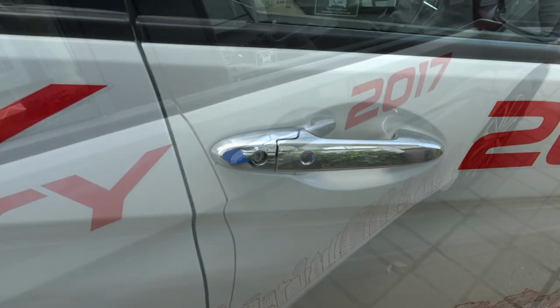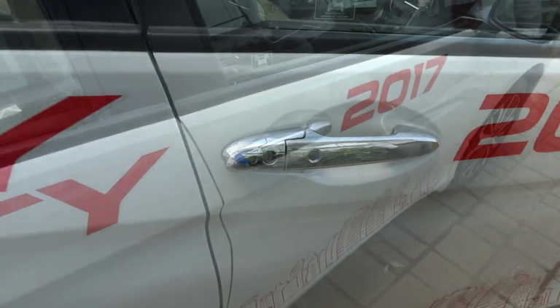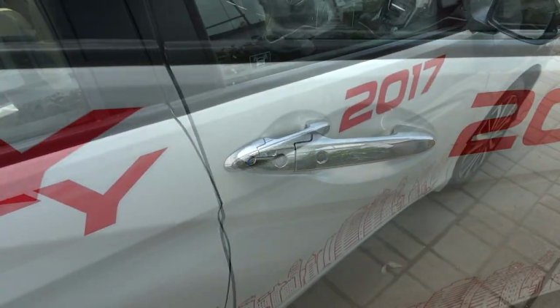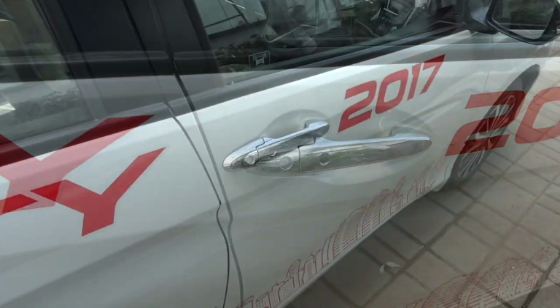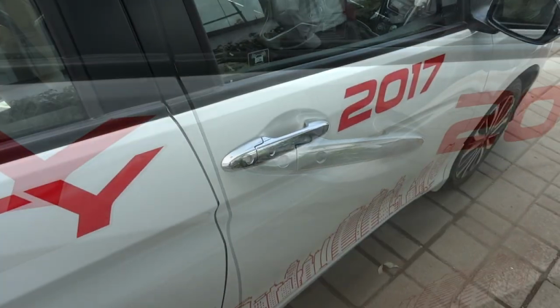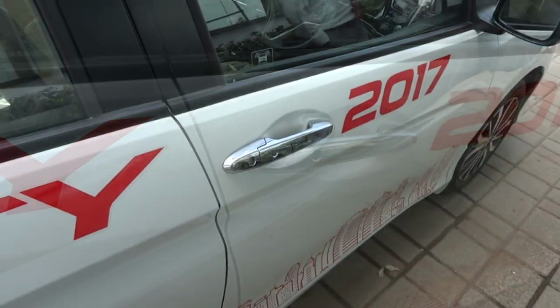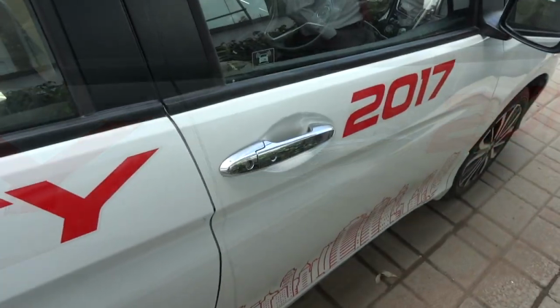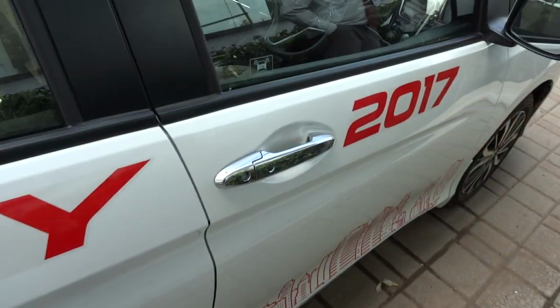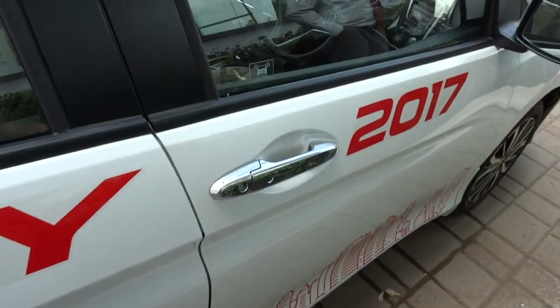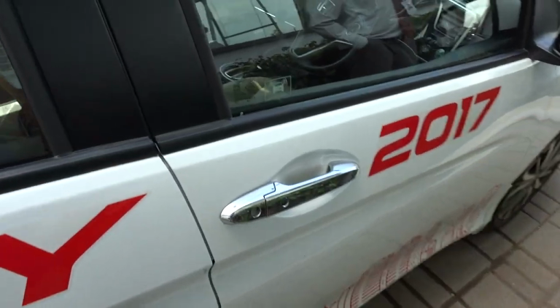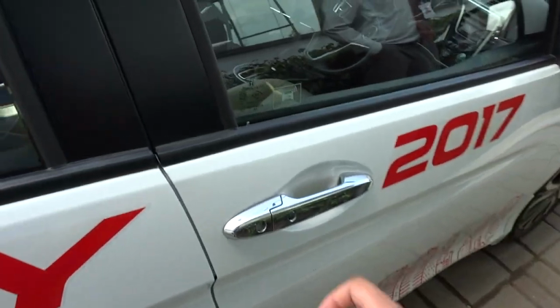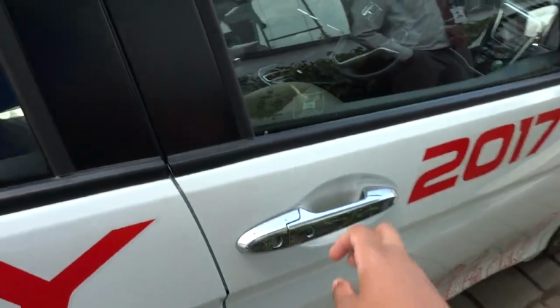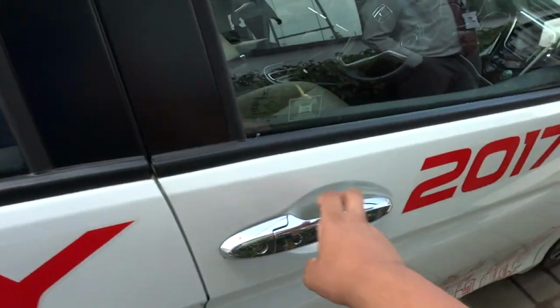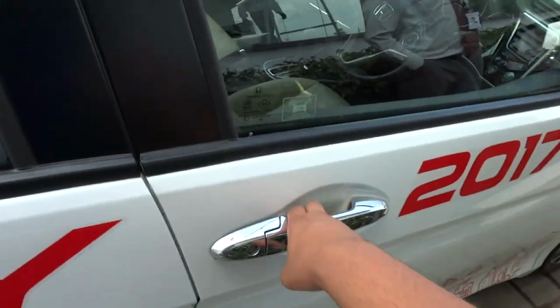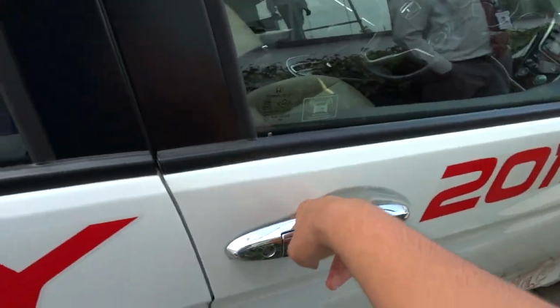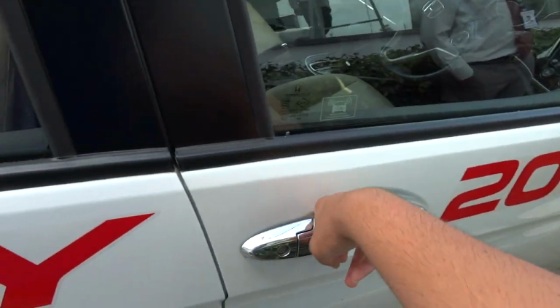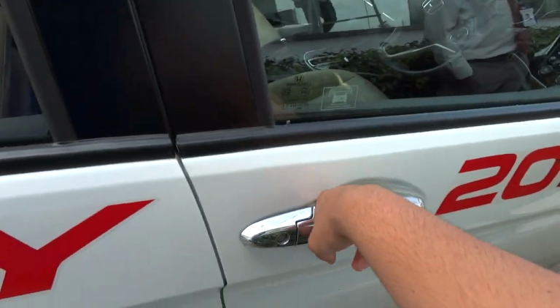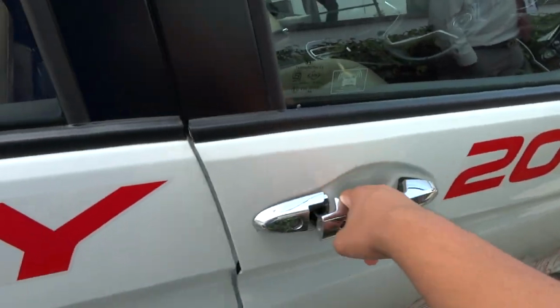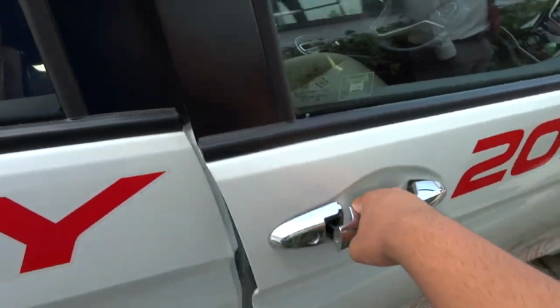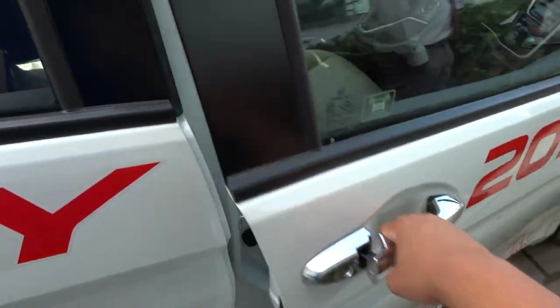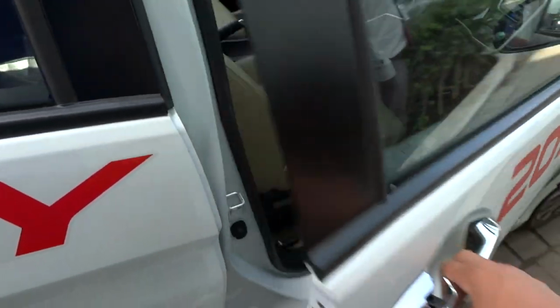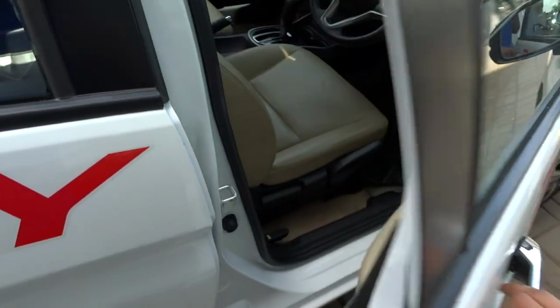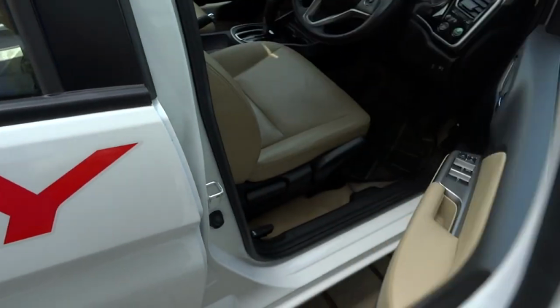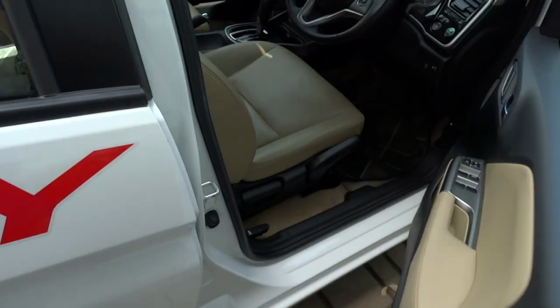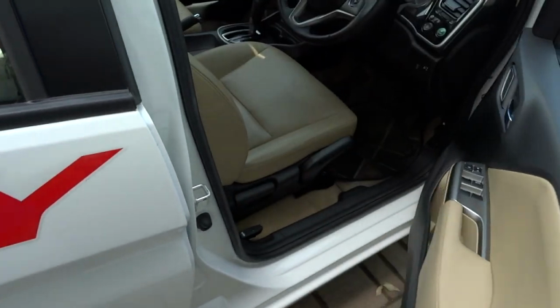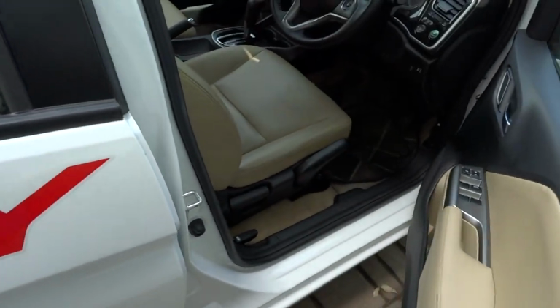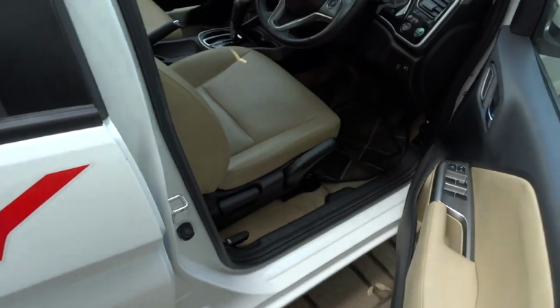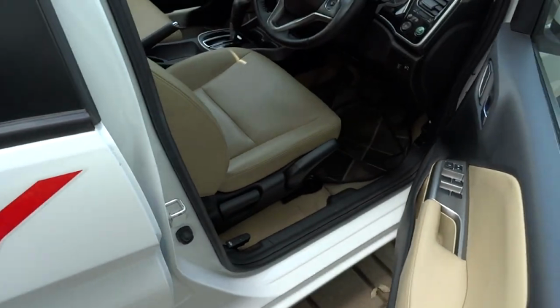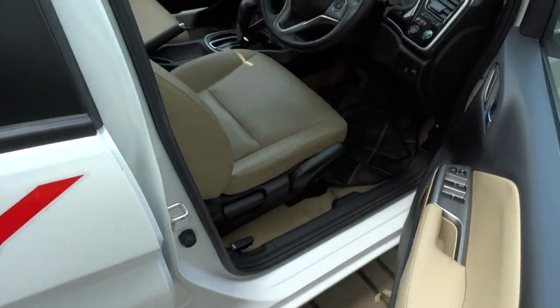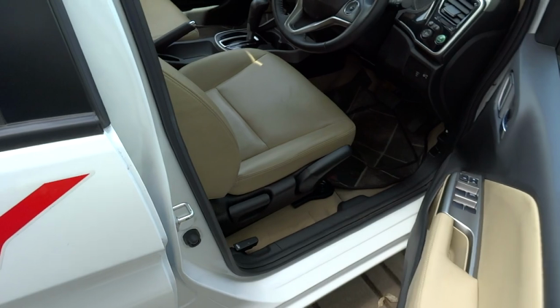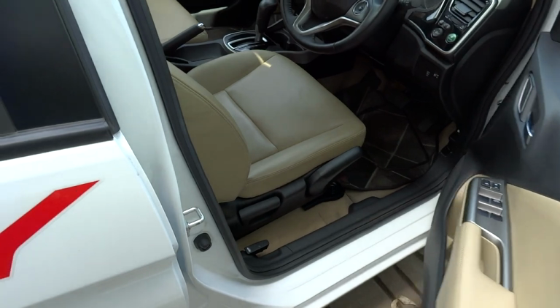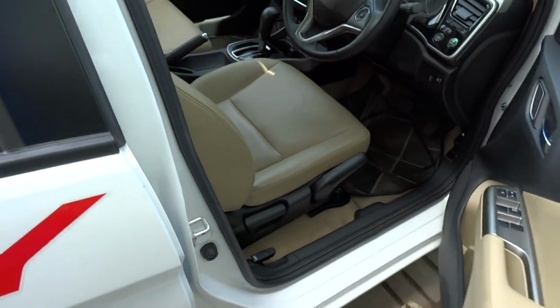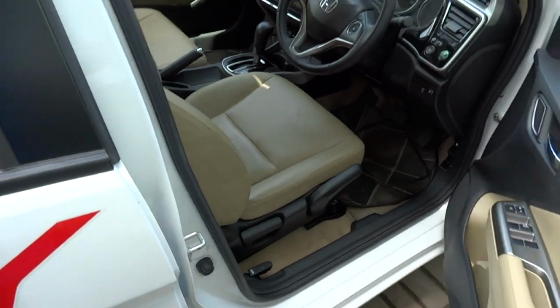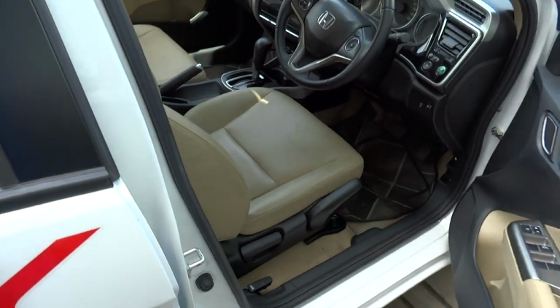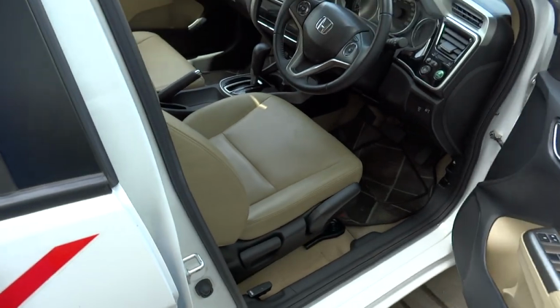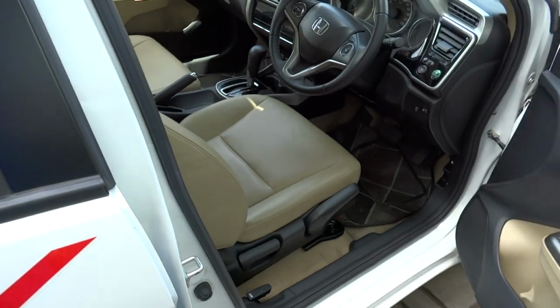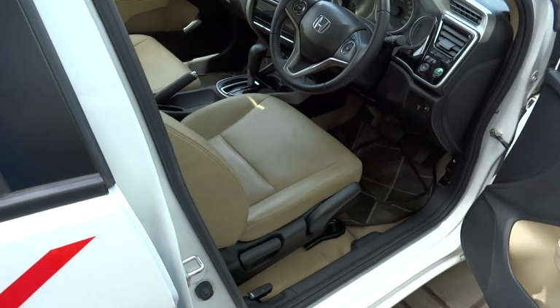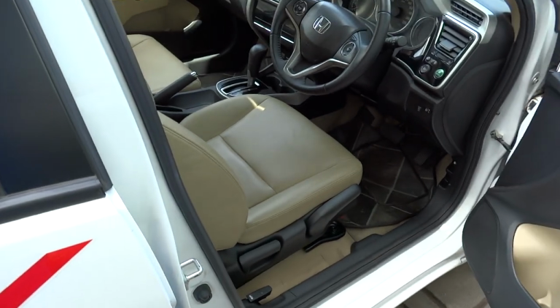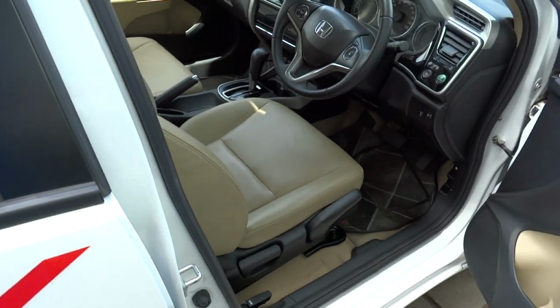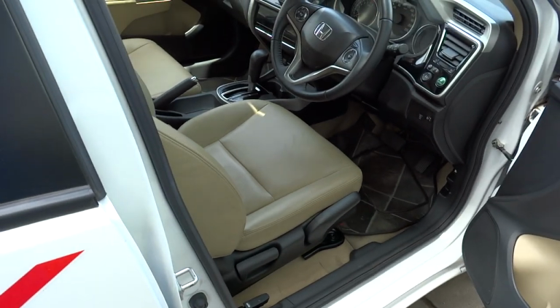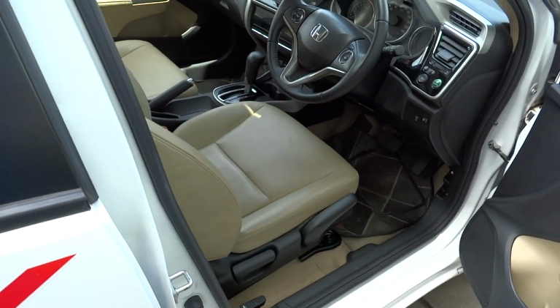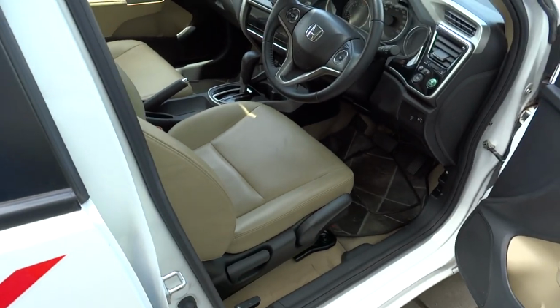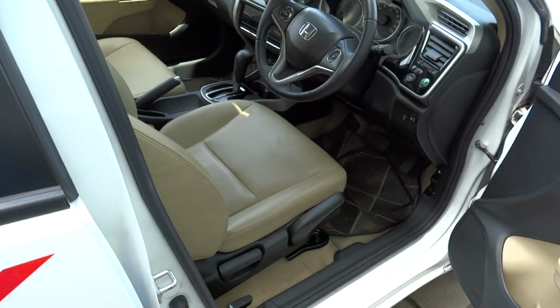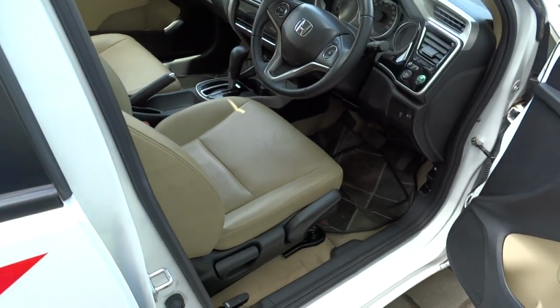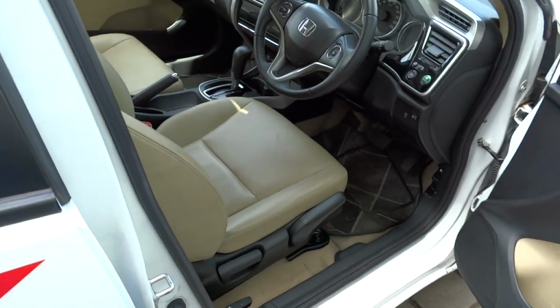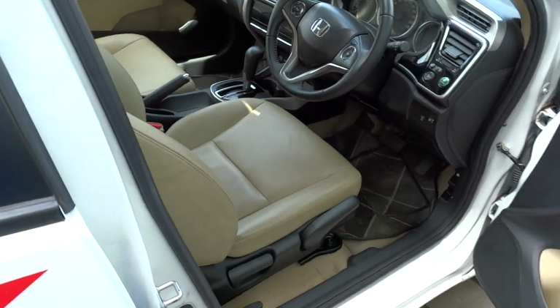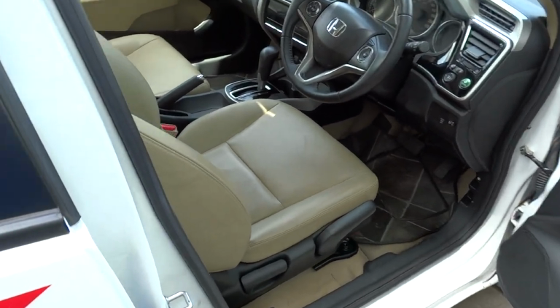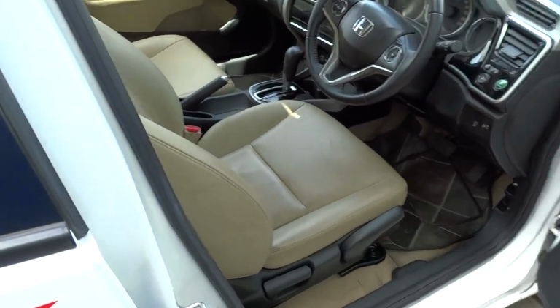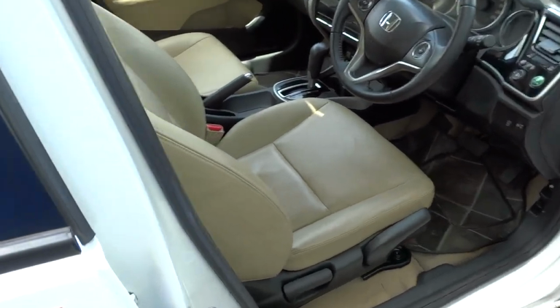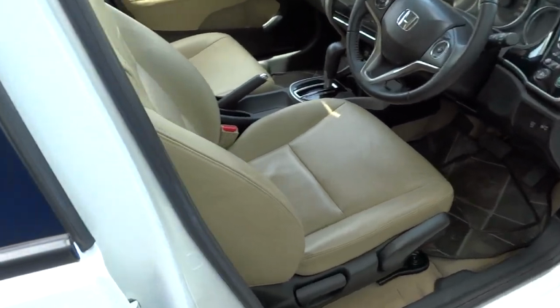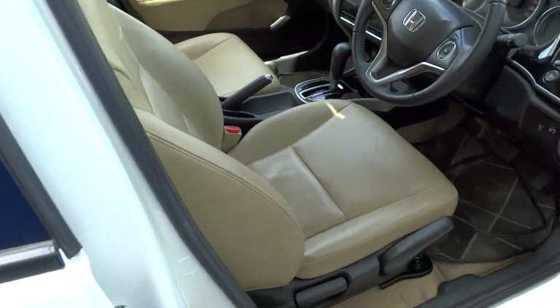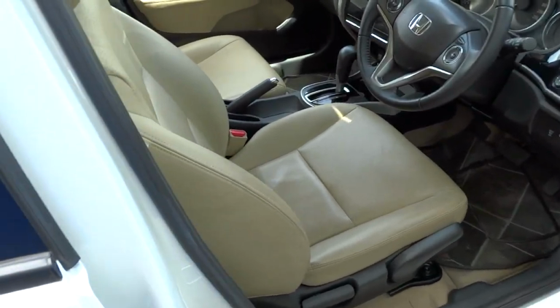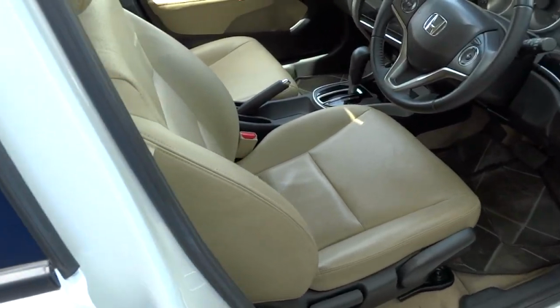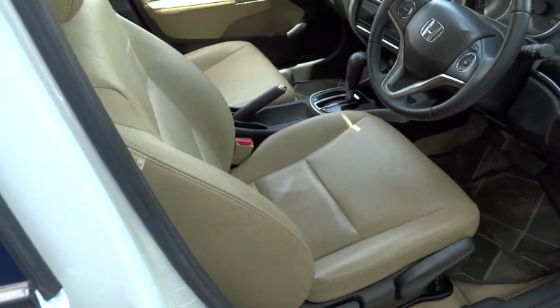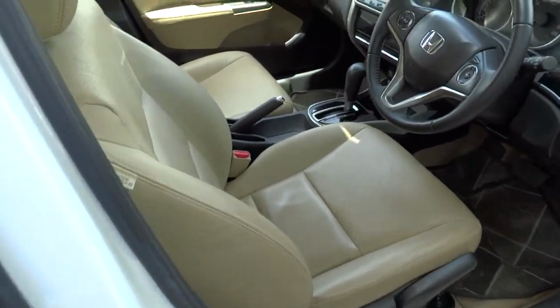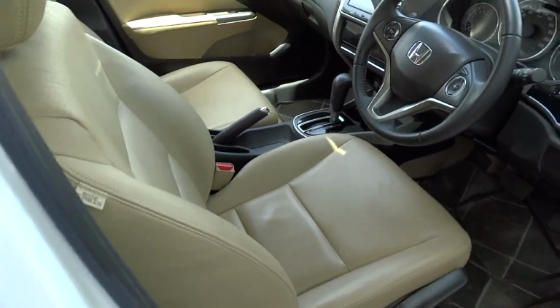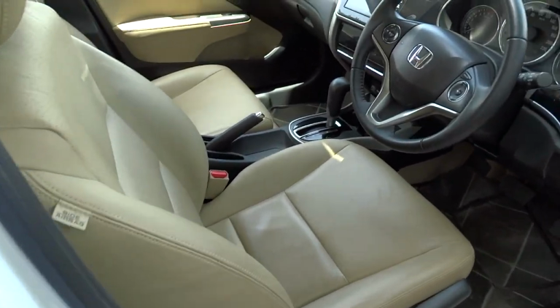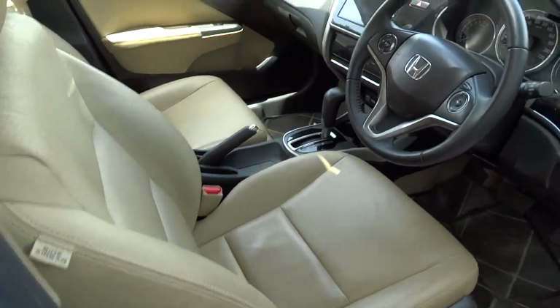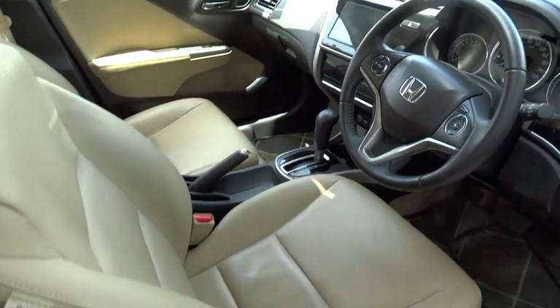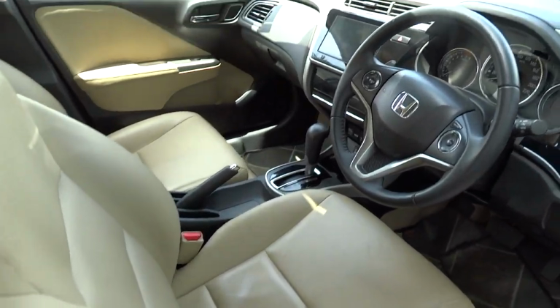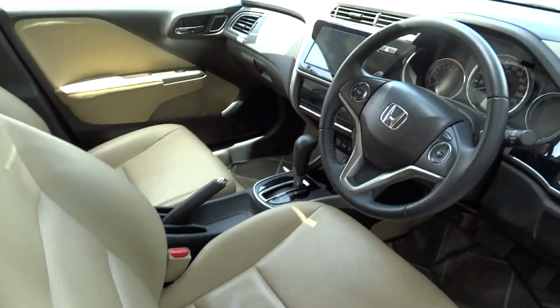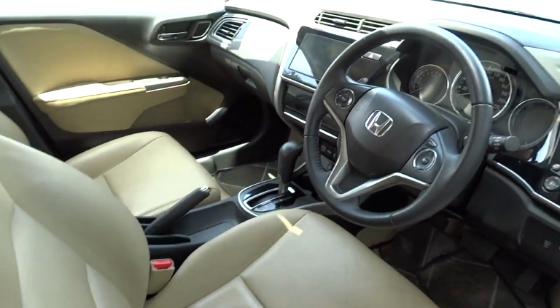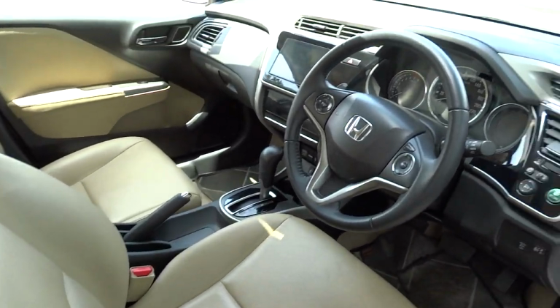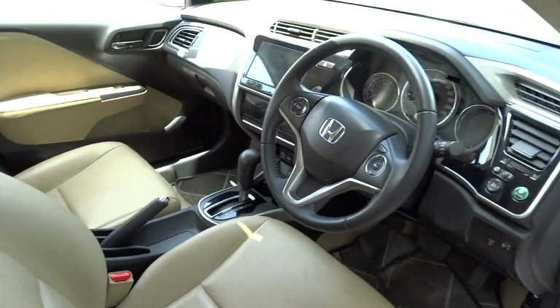It's a full white exterior, featuring a full beige leather interior with black accents.